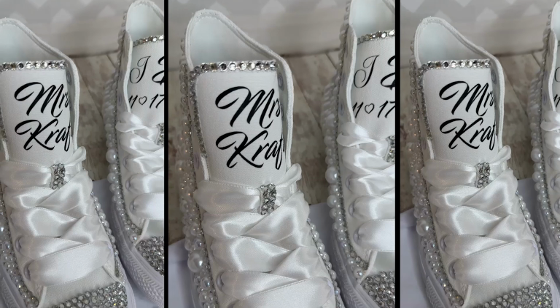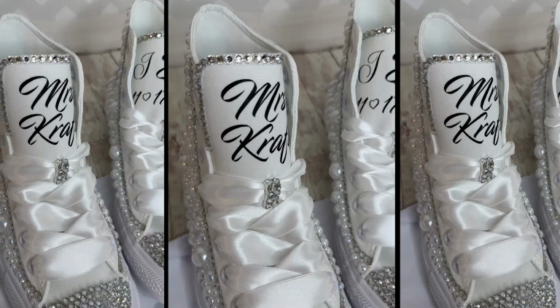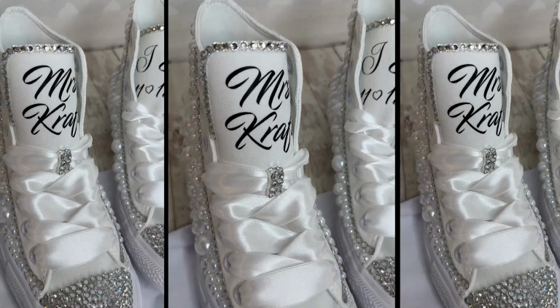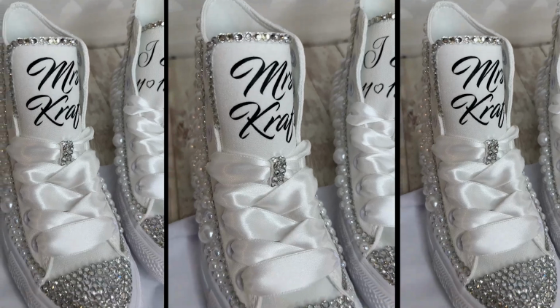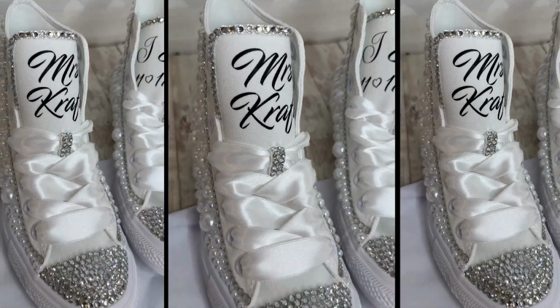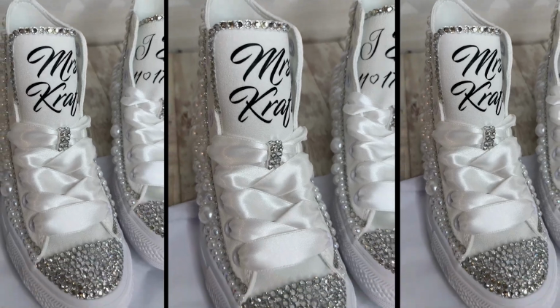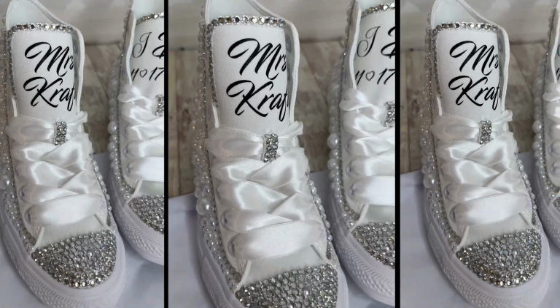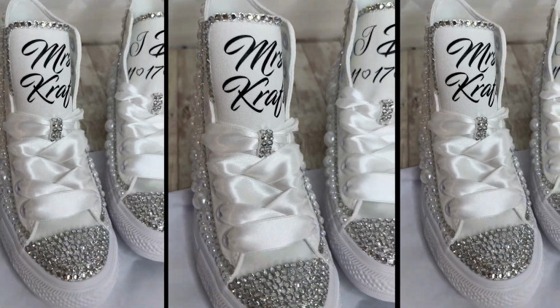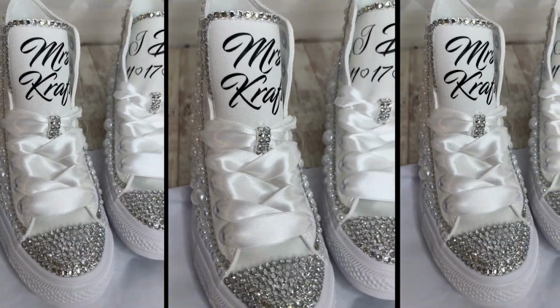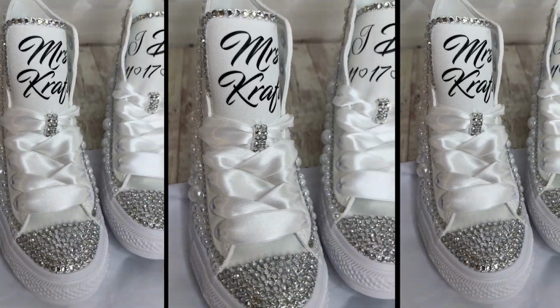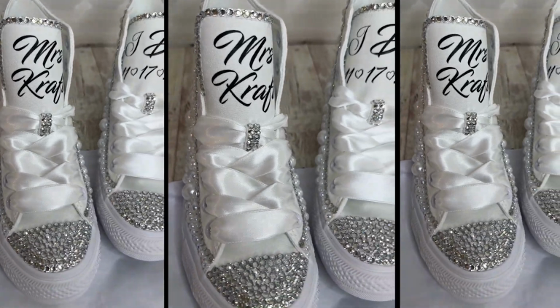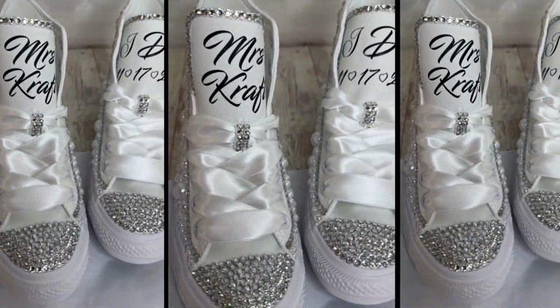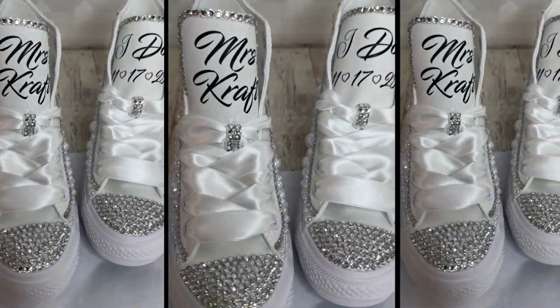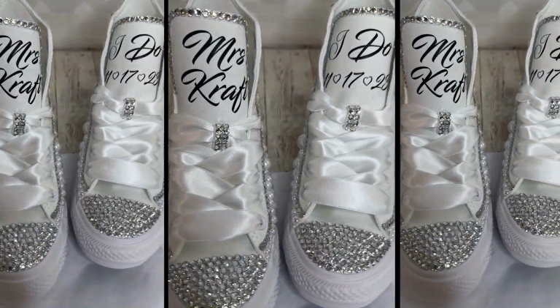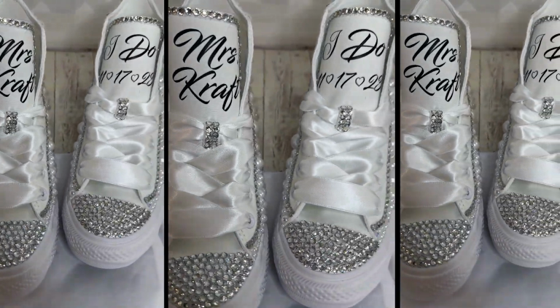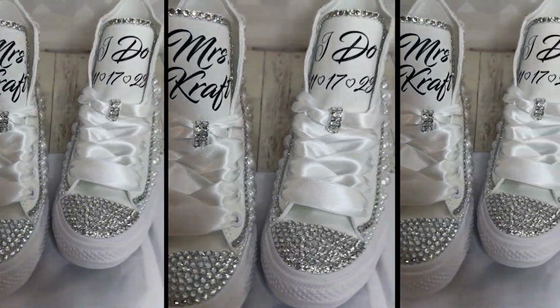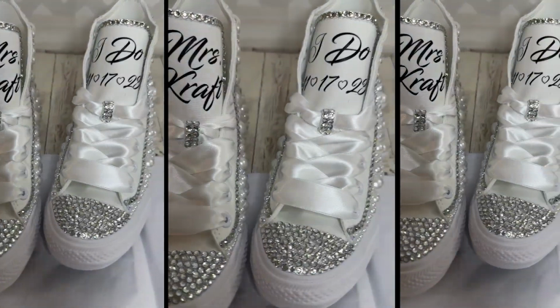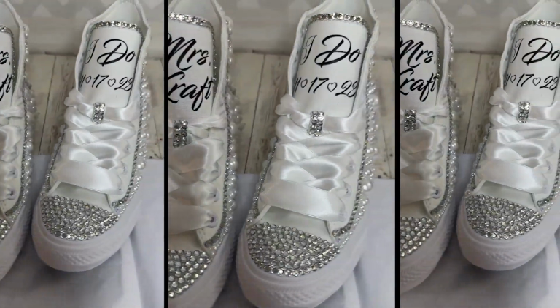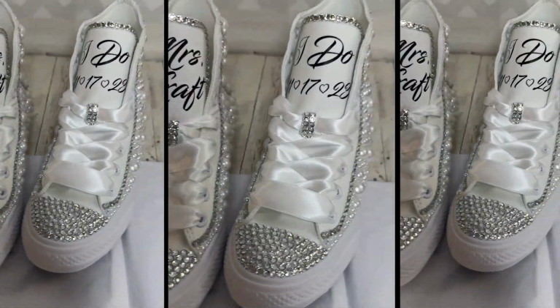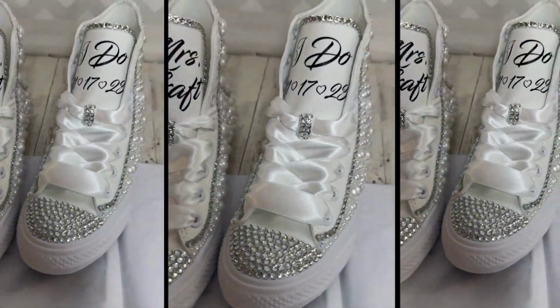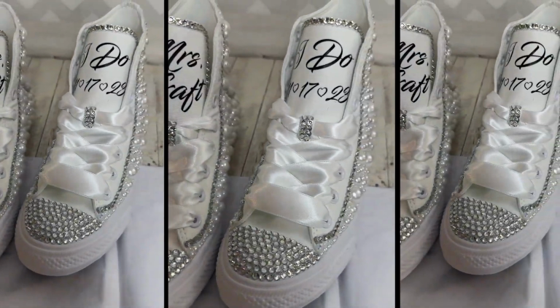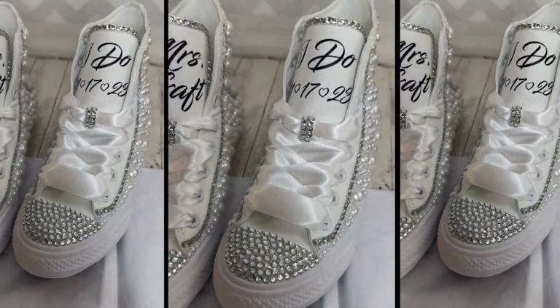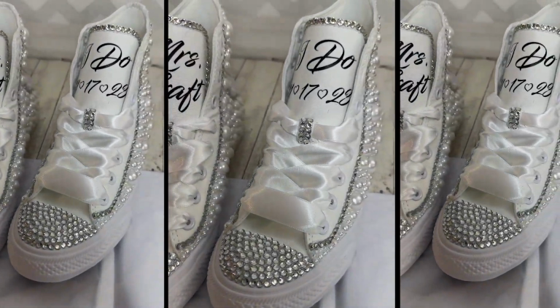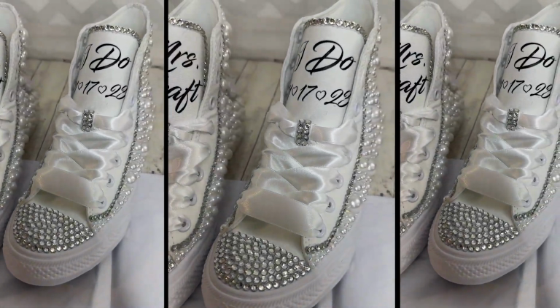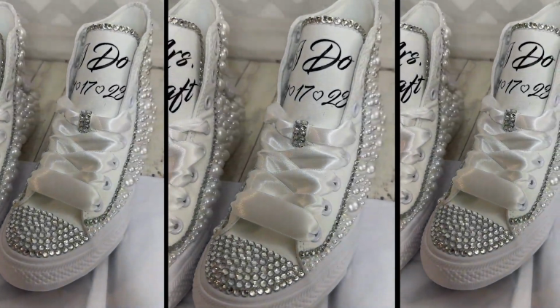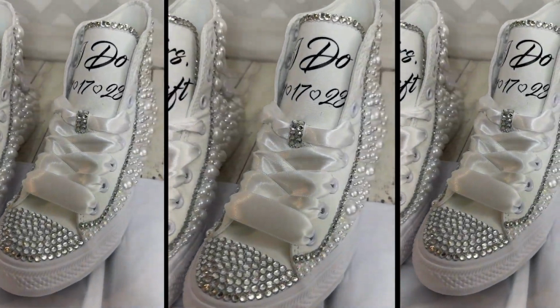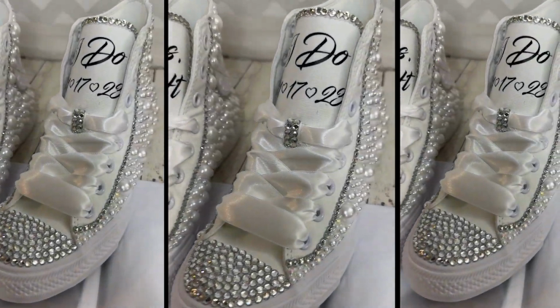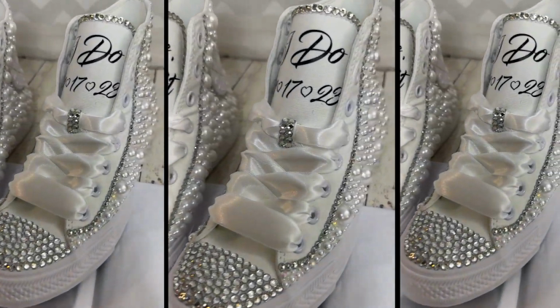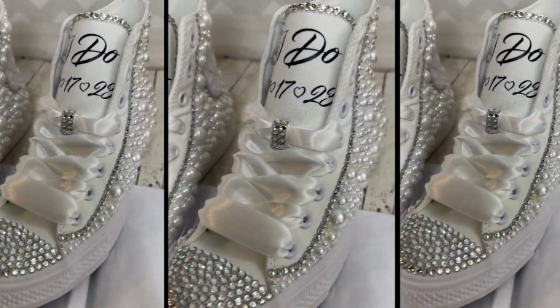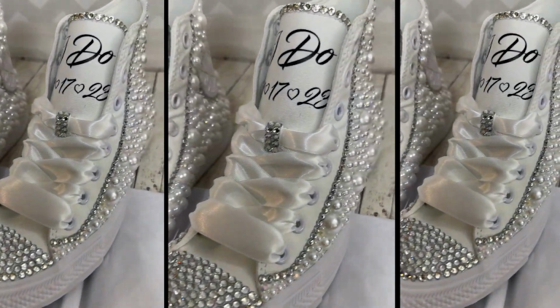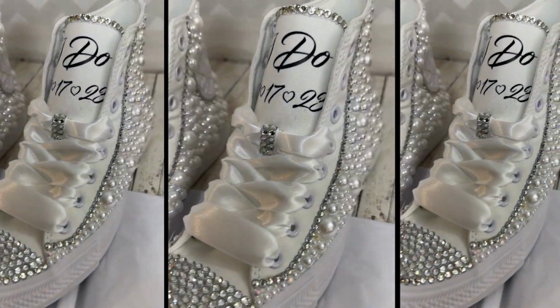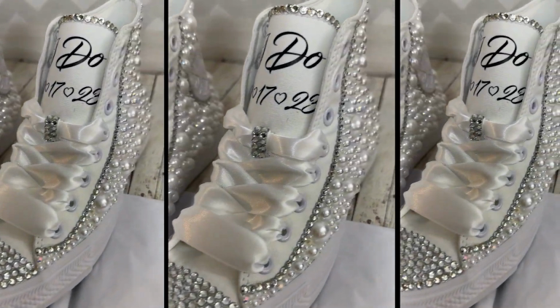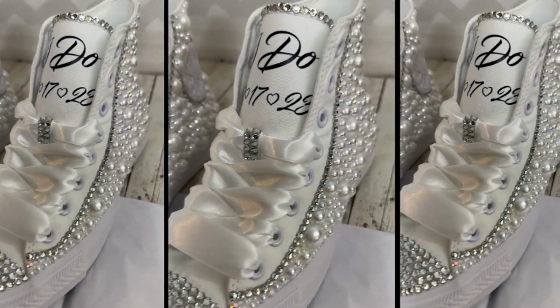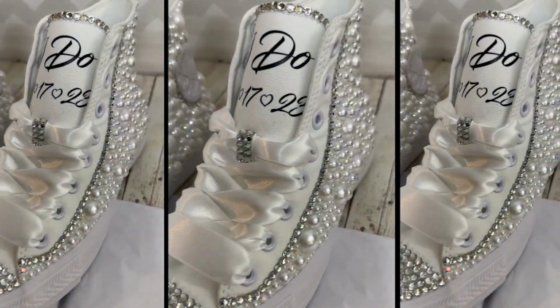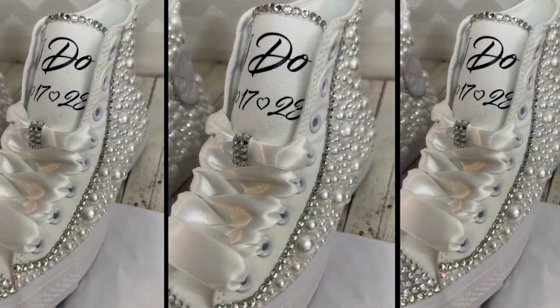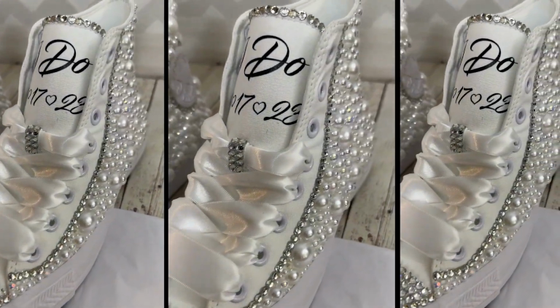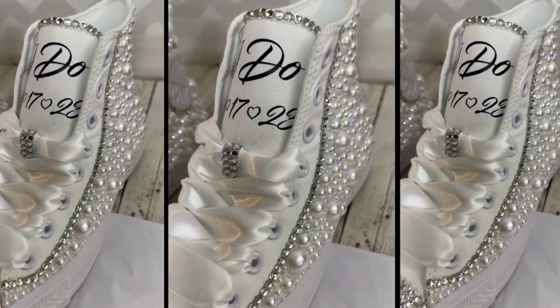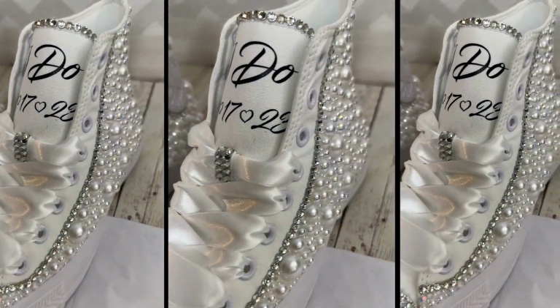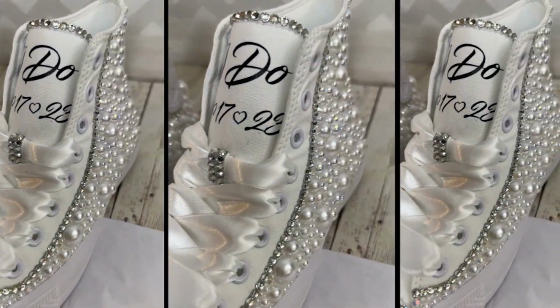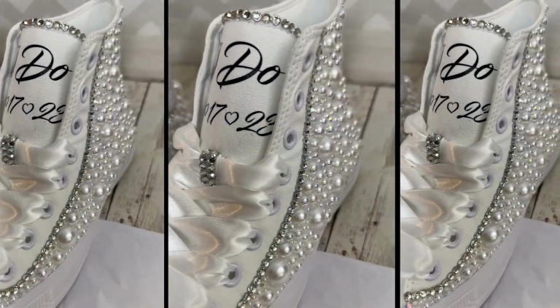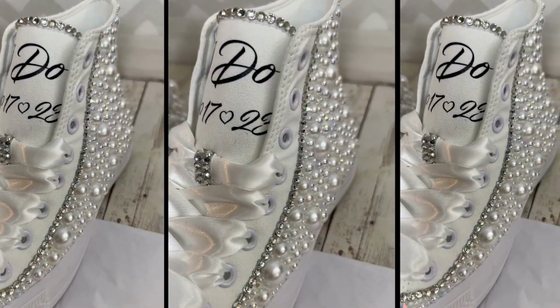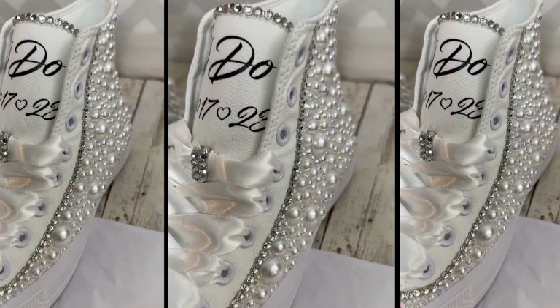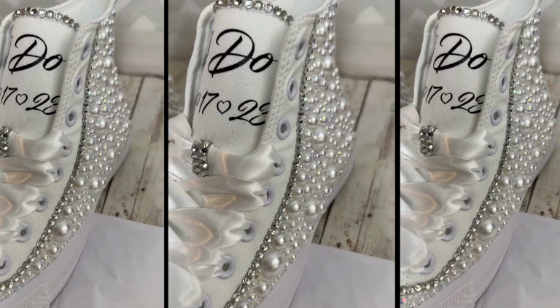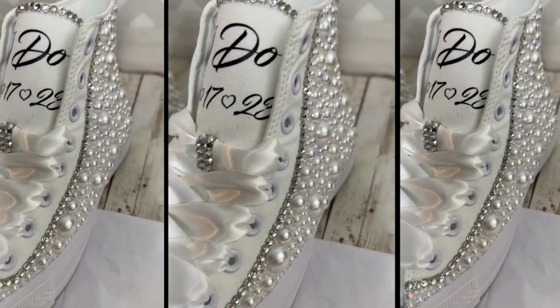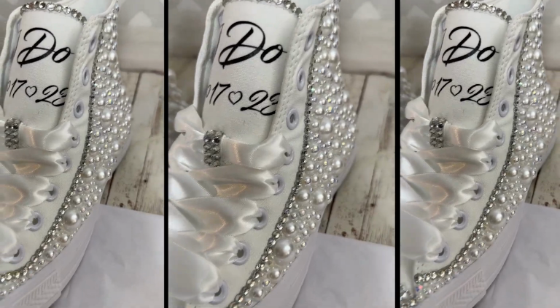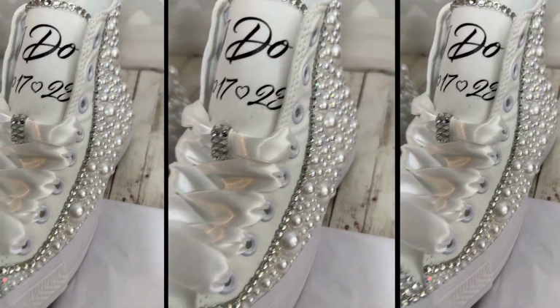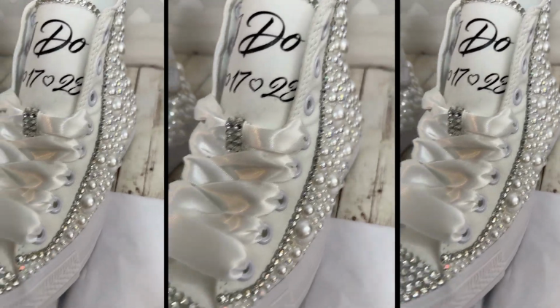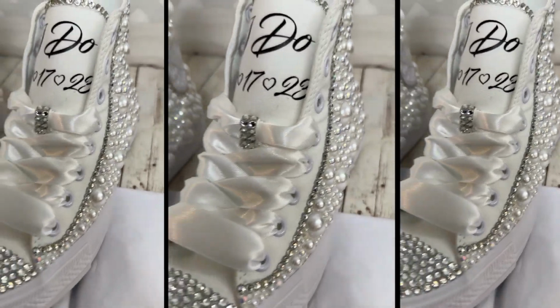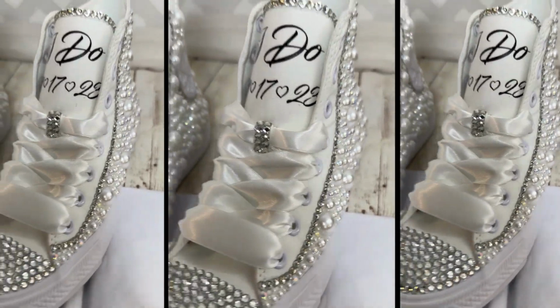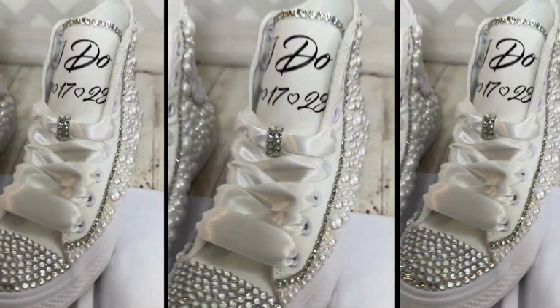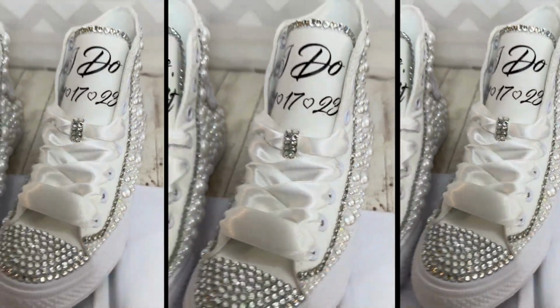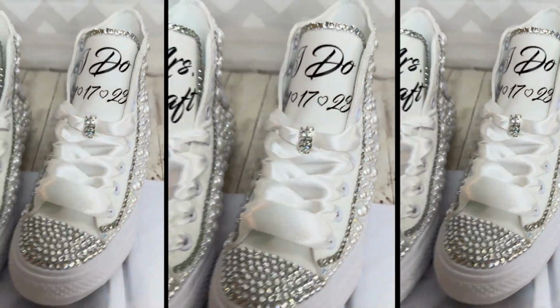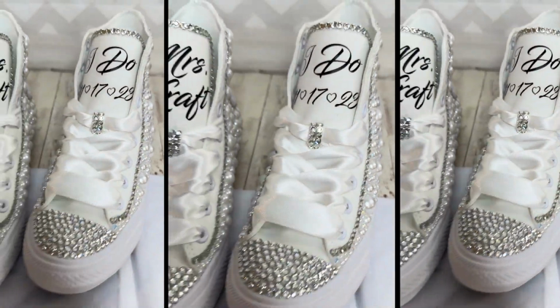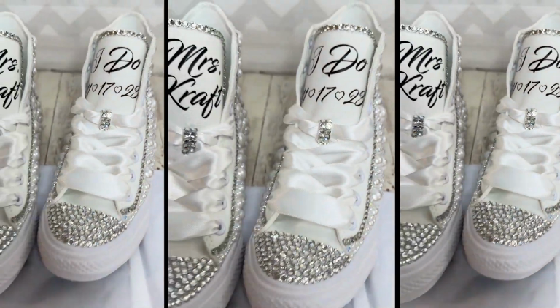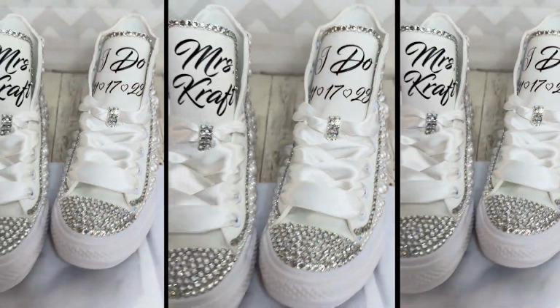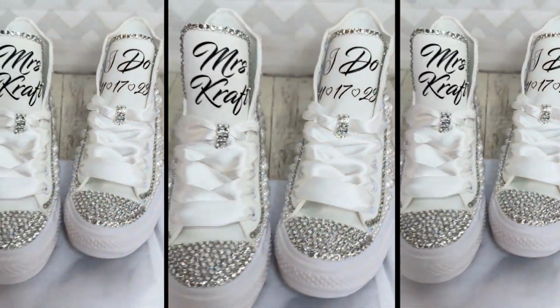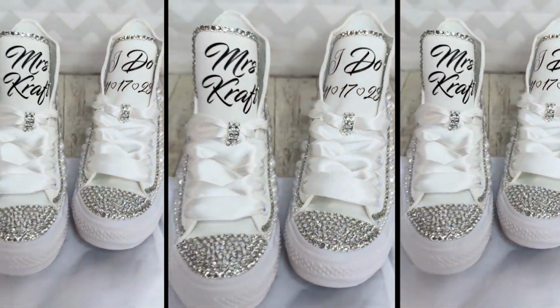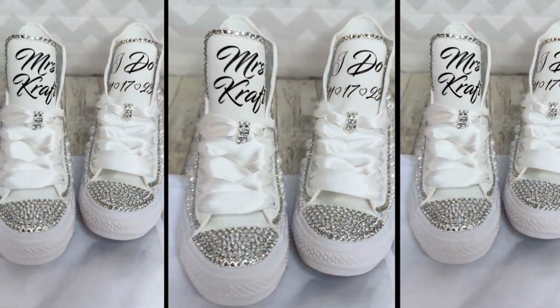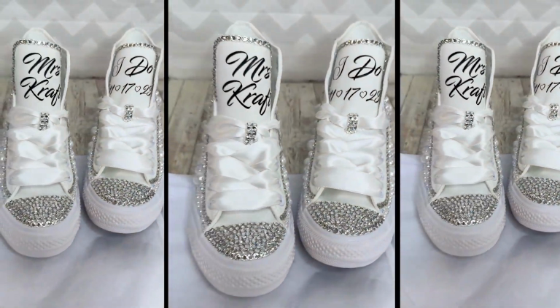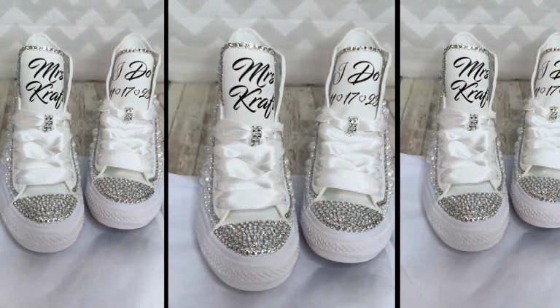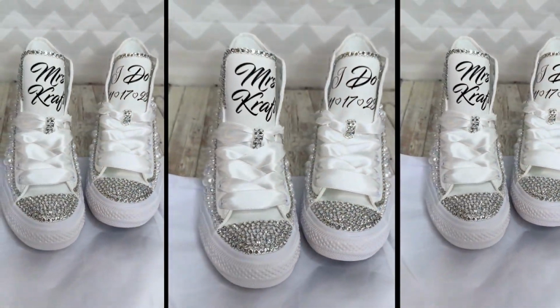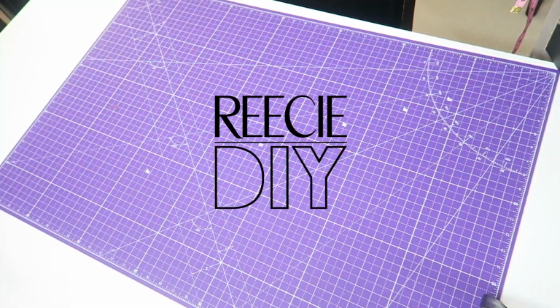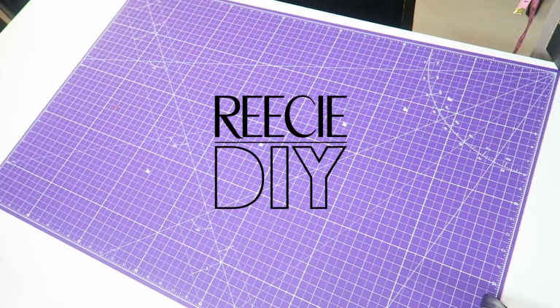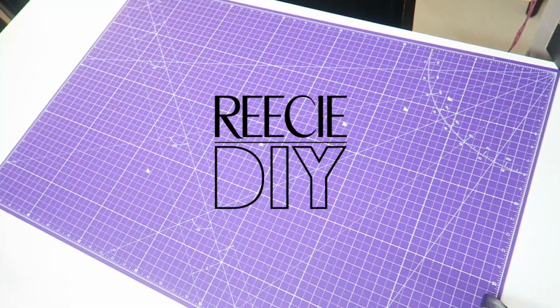Today I'm going to show you how I make these bling shoes for weddings, for sneaker balls, for proms, whatever occasion you want to be blingy for.